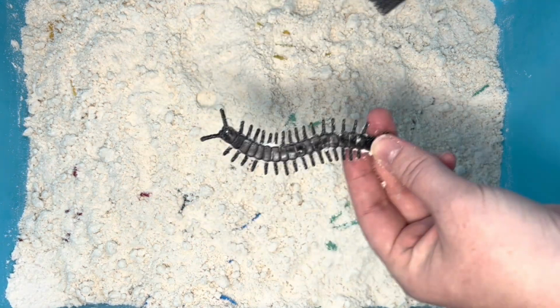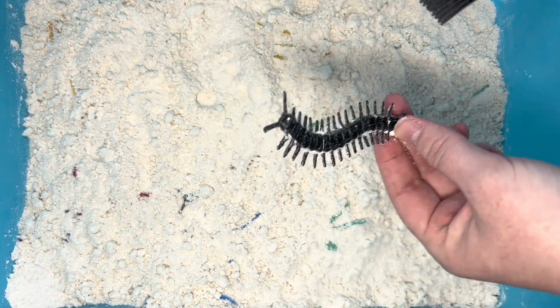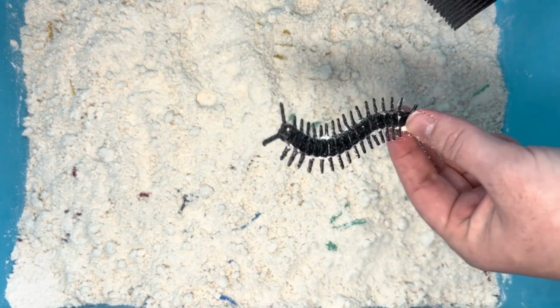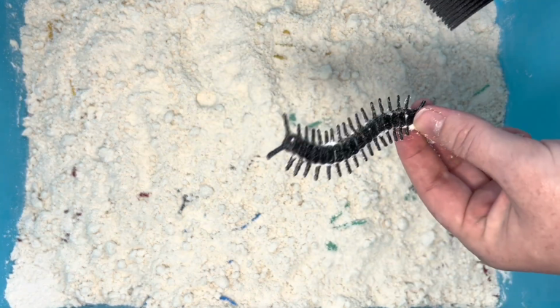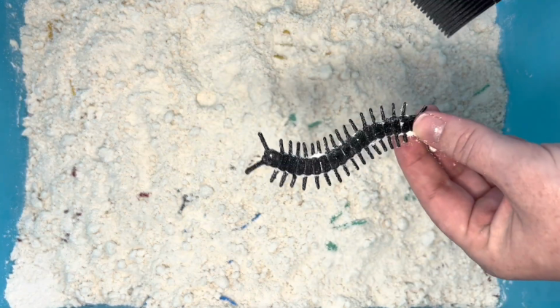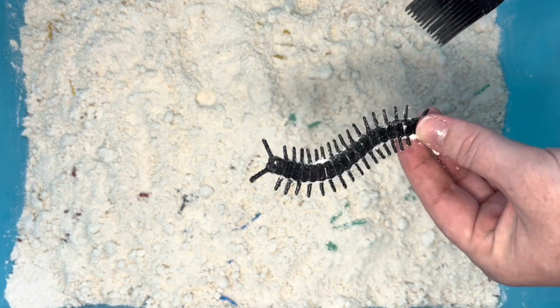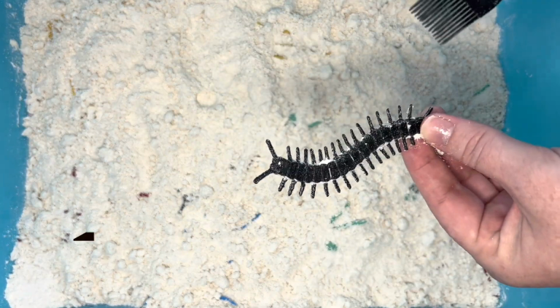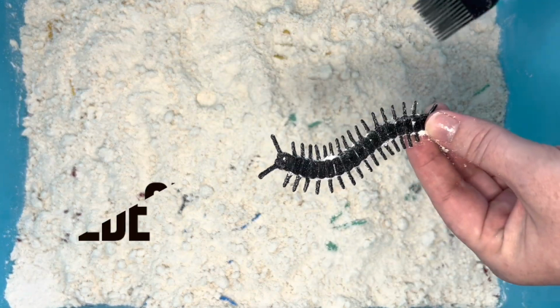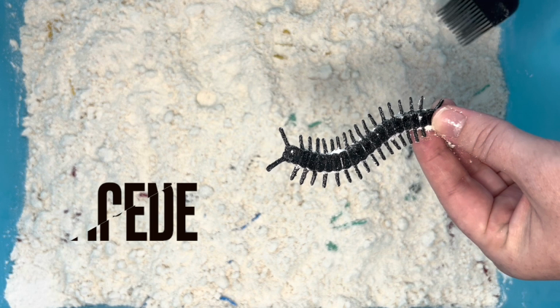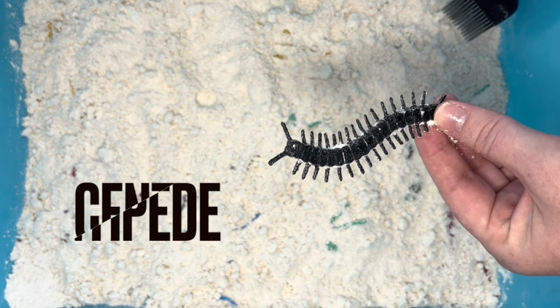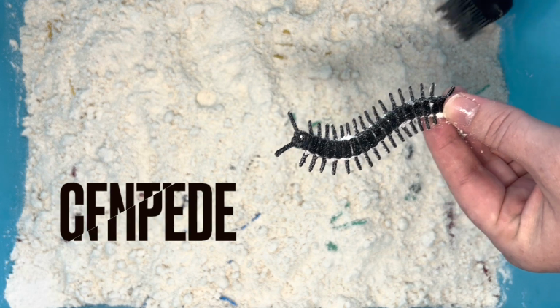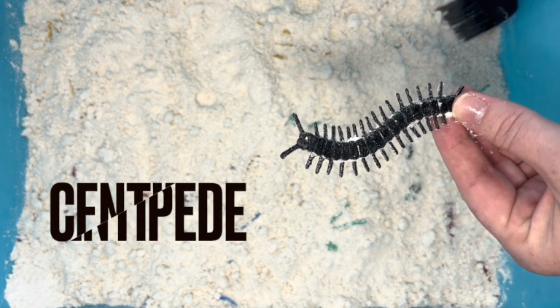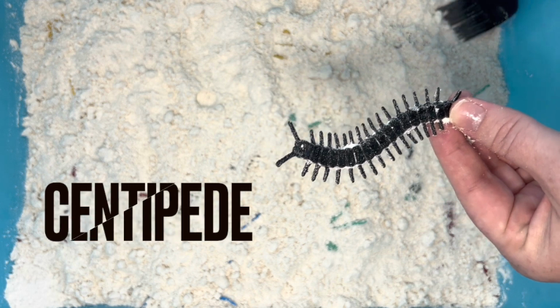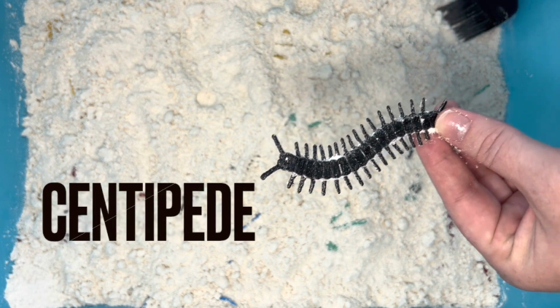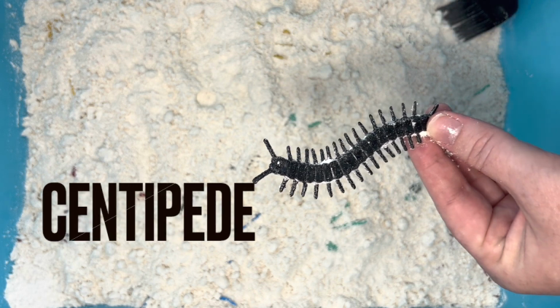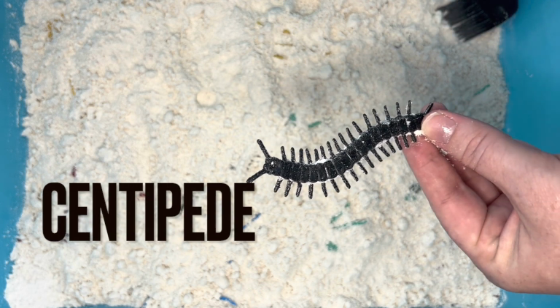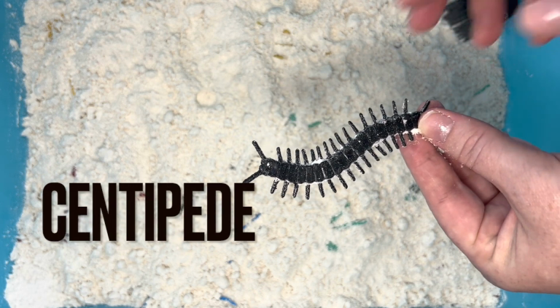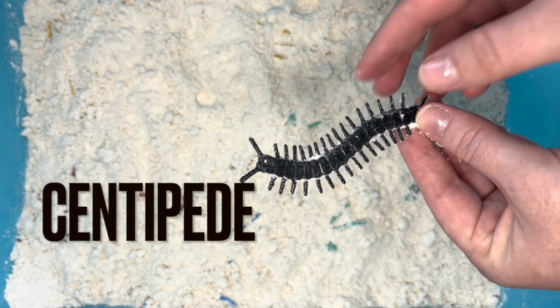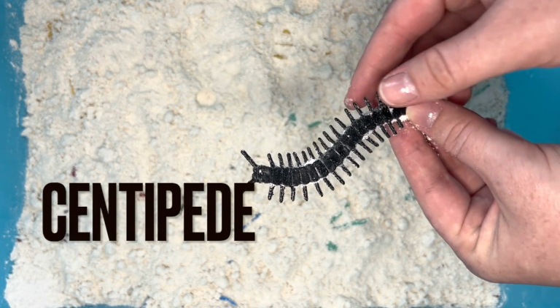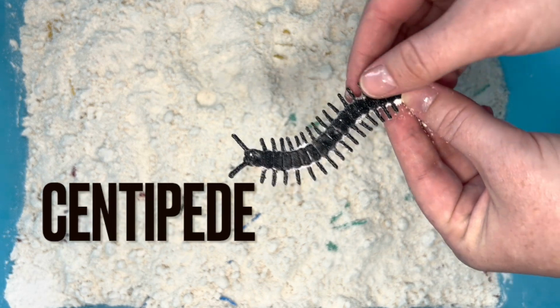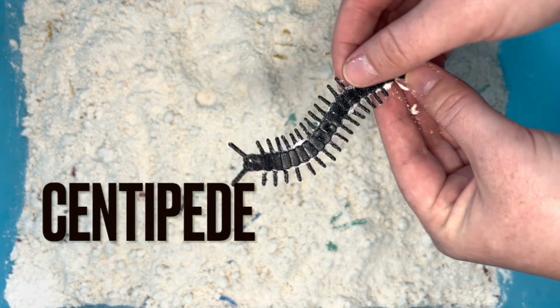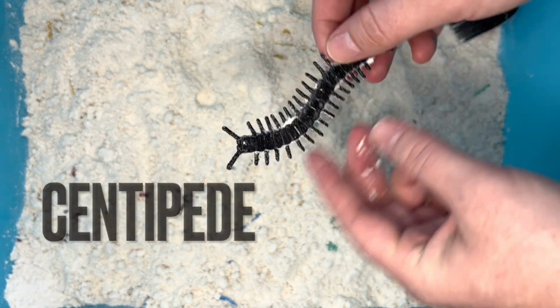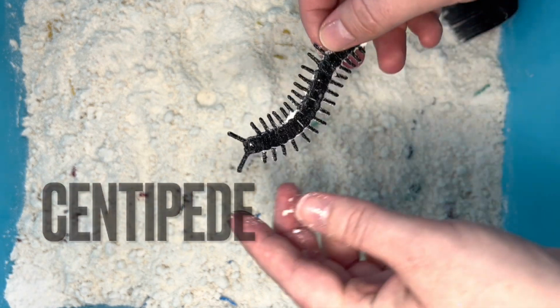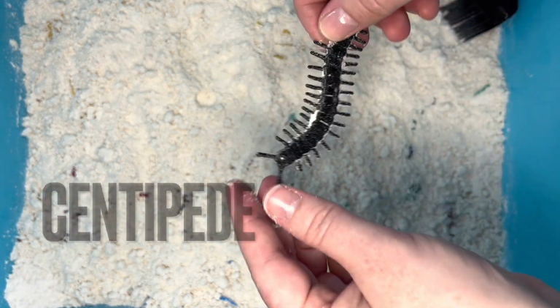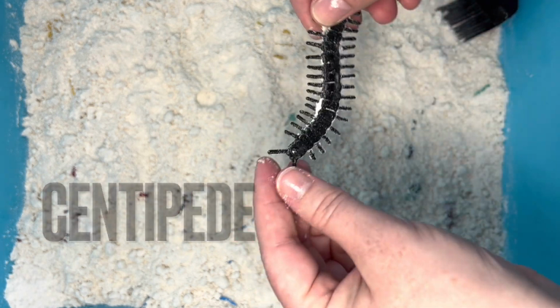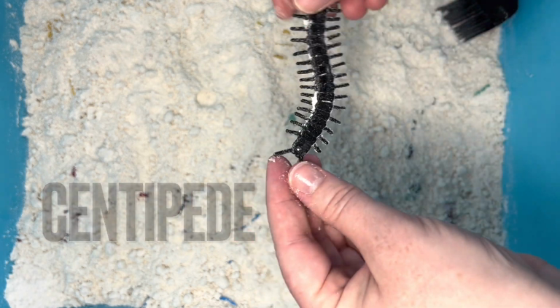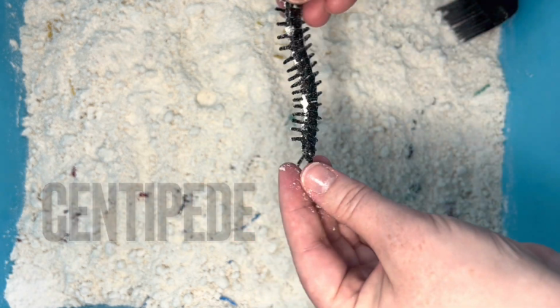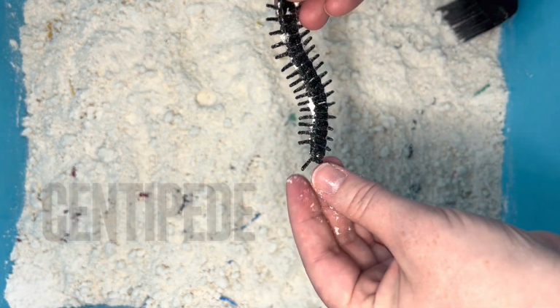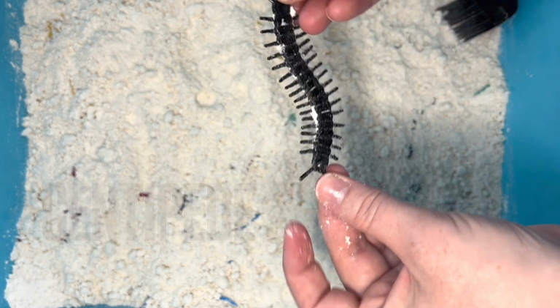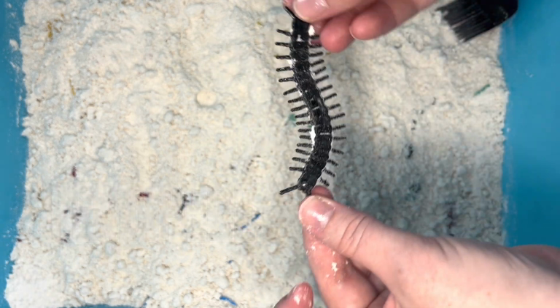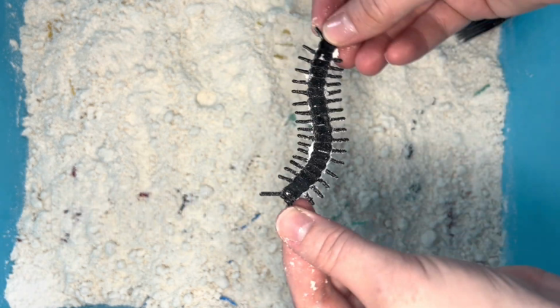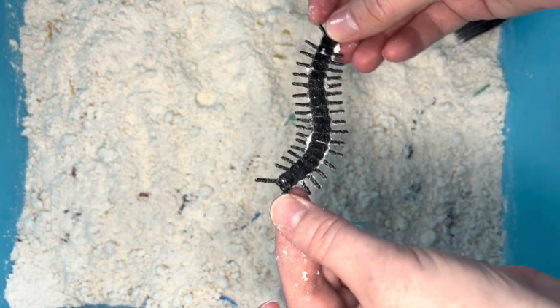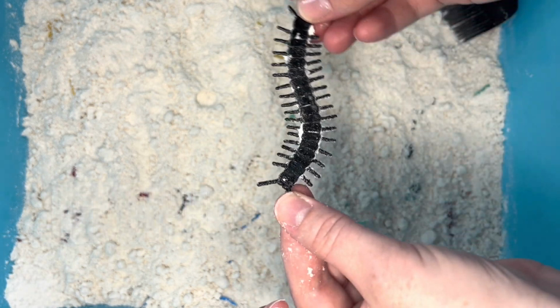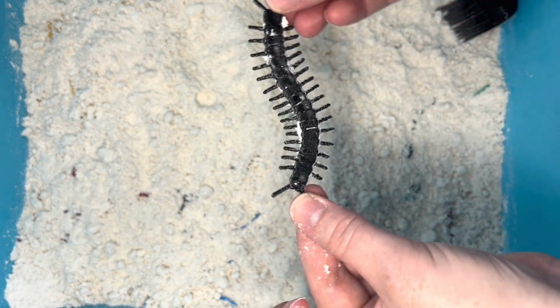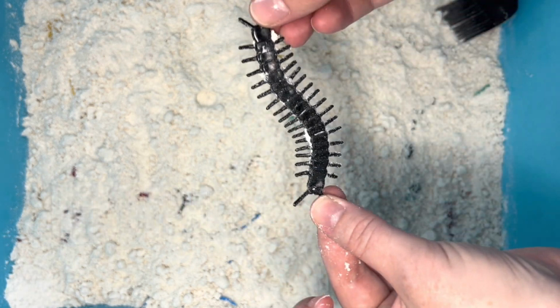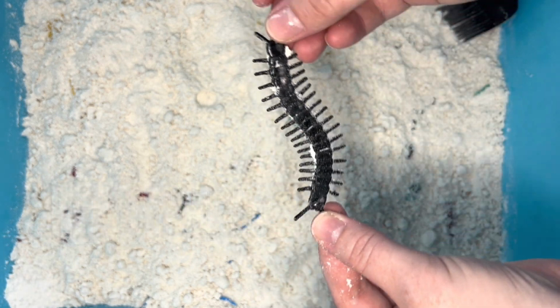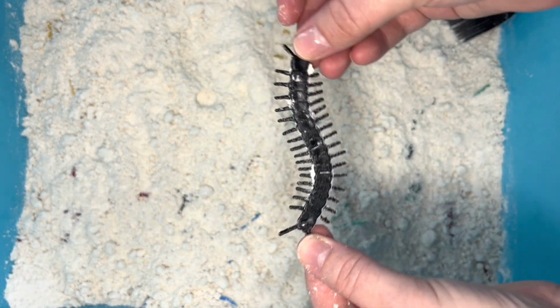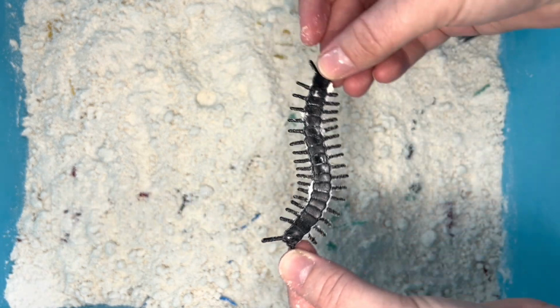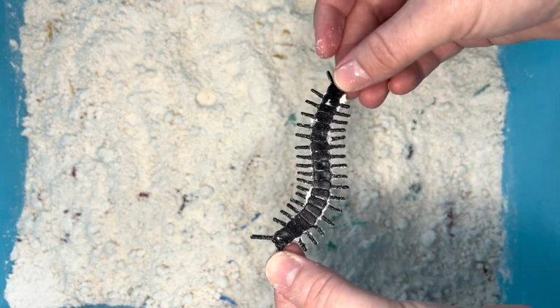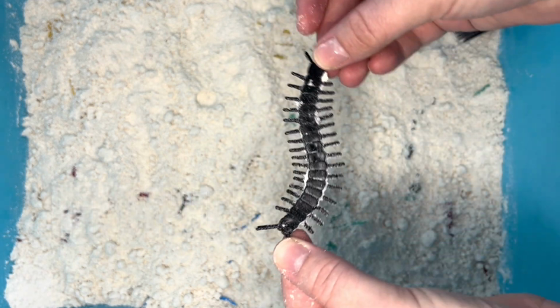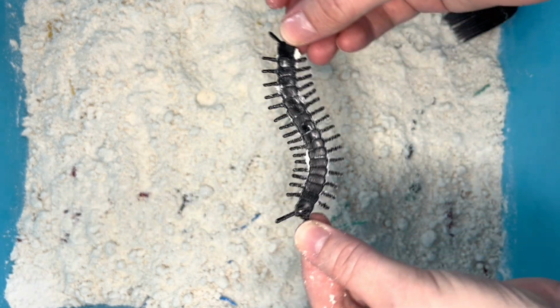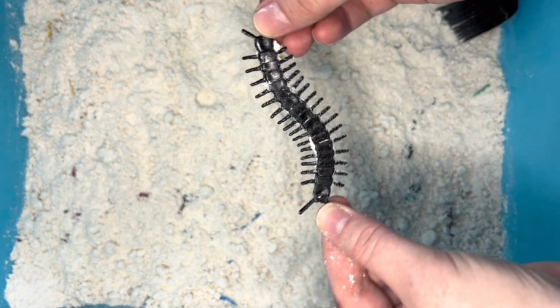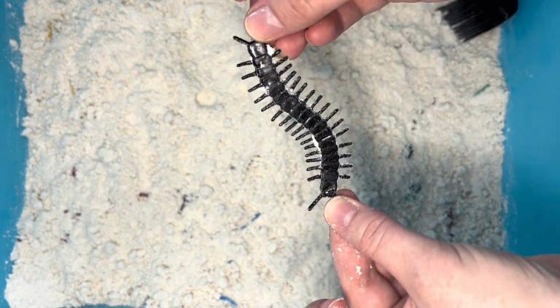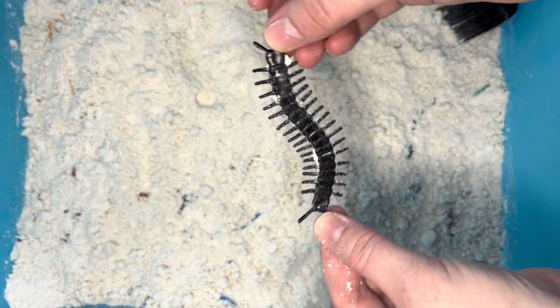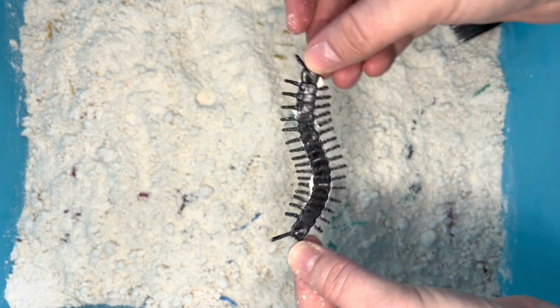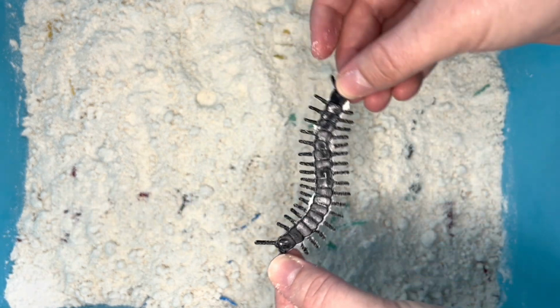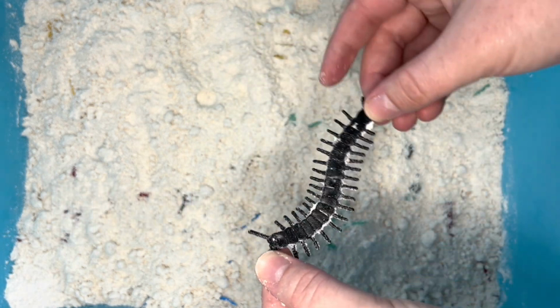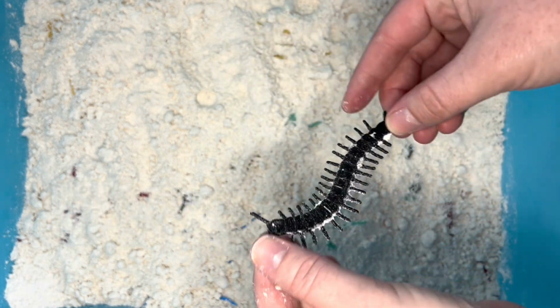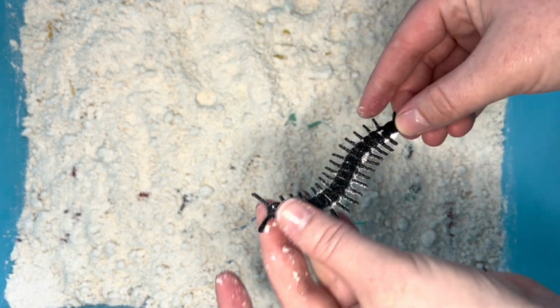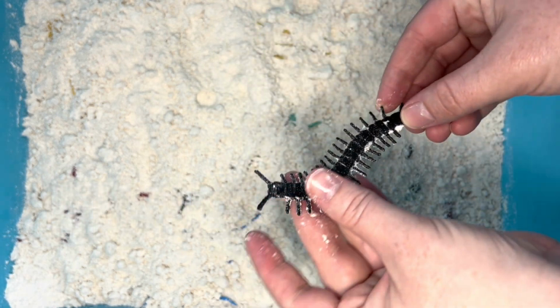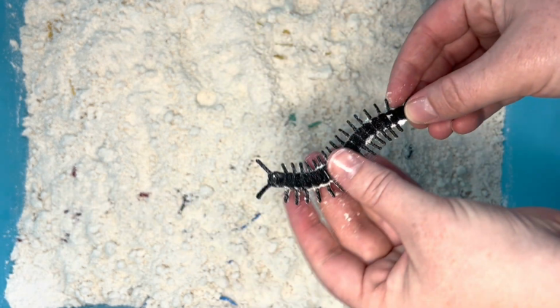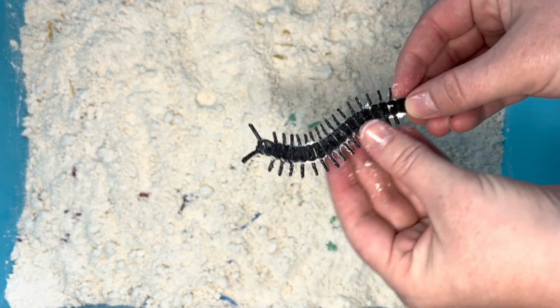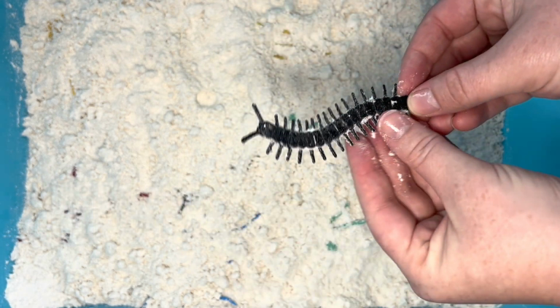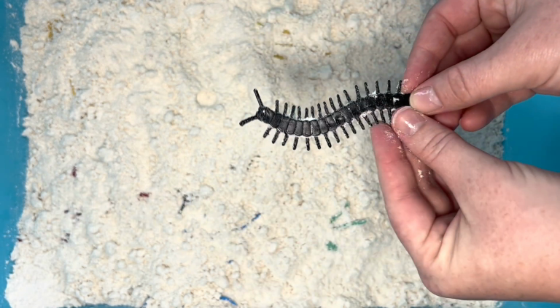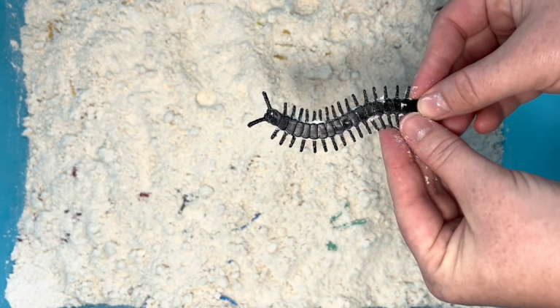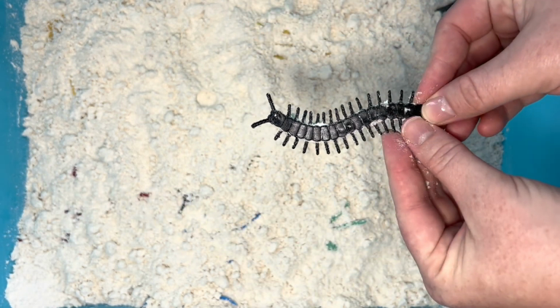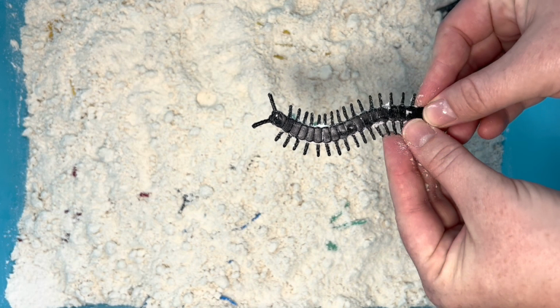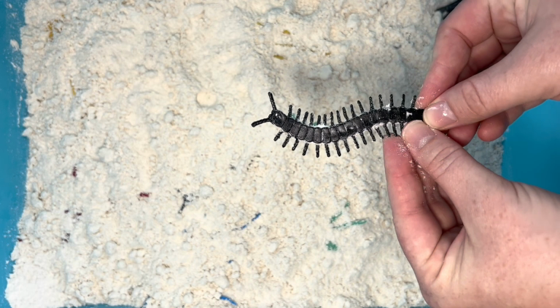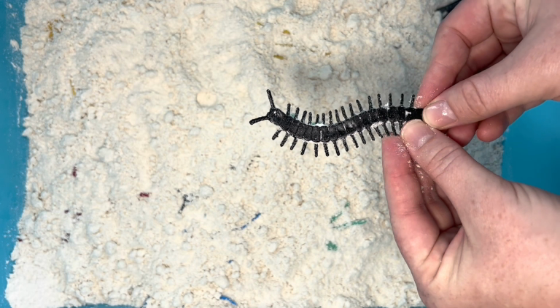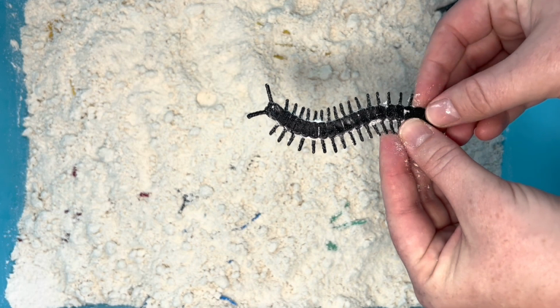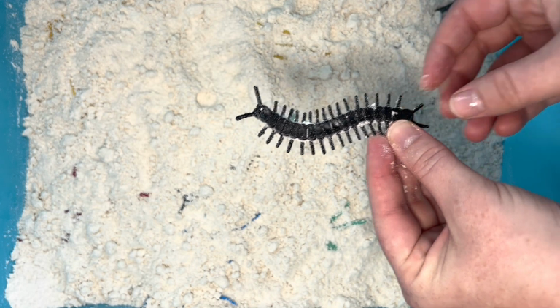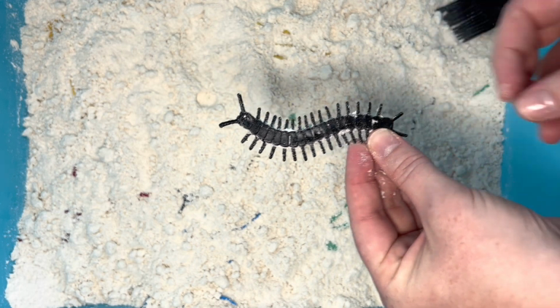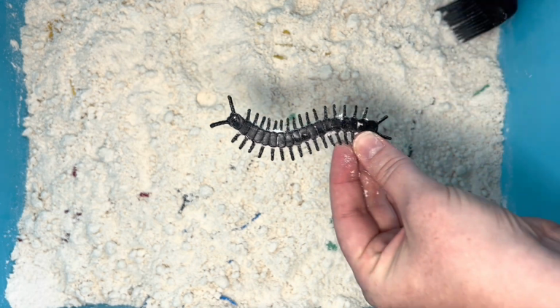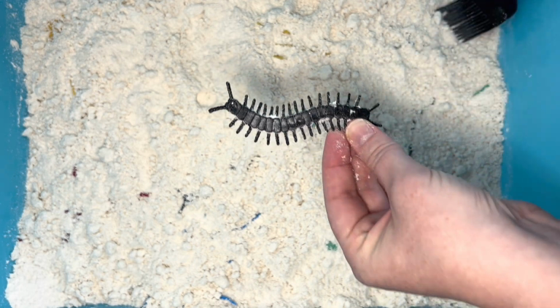Here we have a centipede. He has a lot of legs to help him move around, and he eats other bugs.